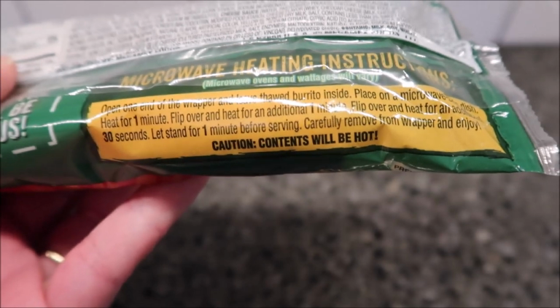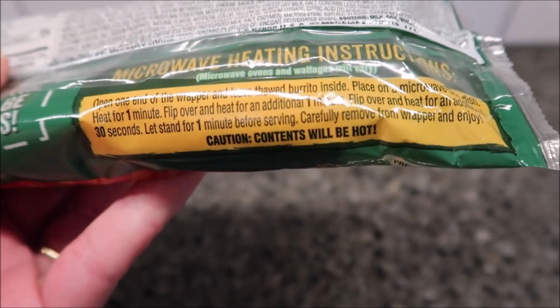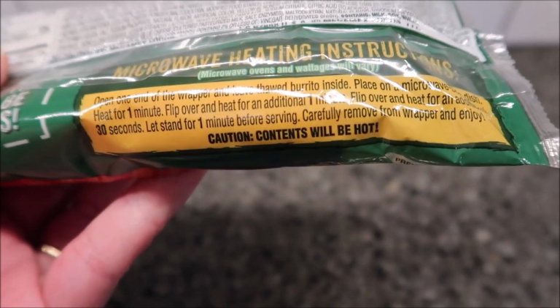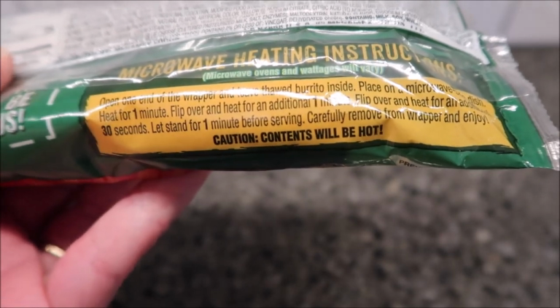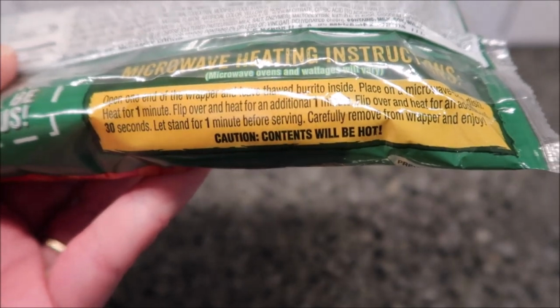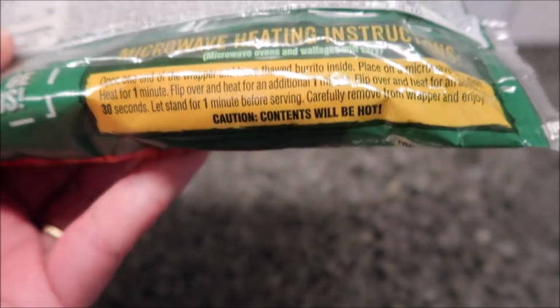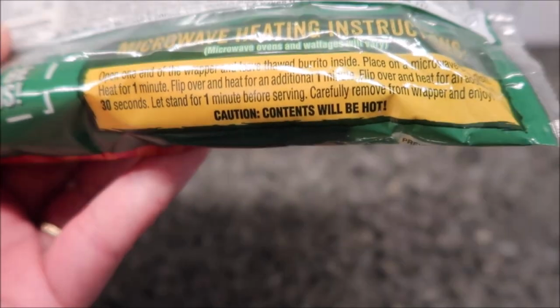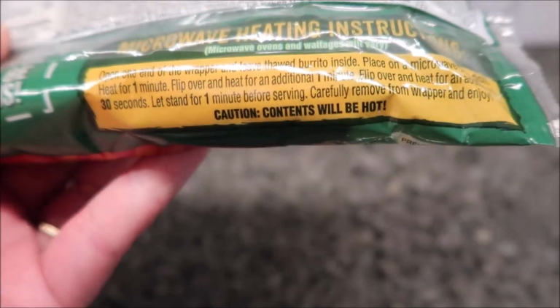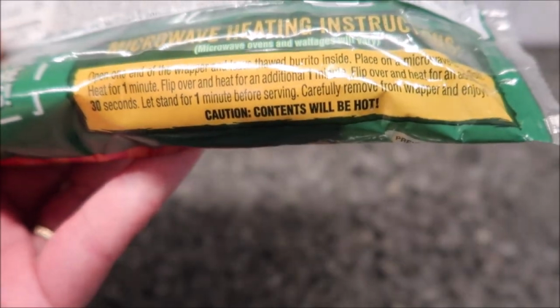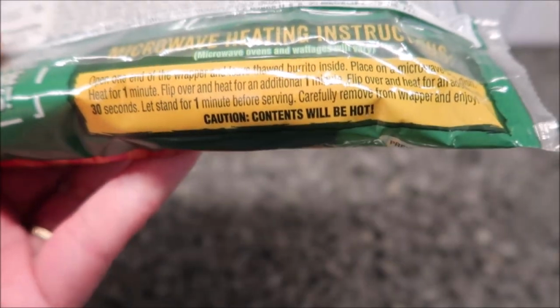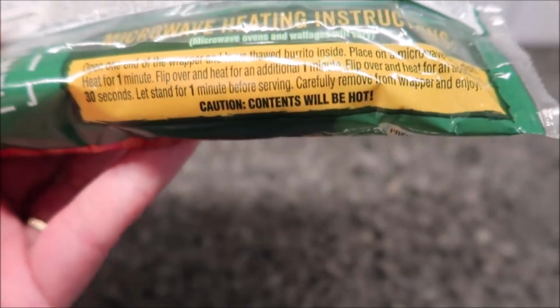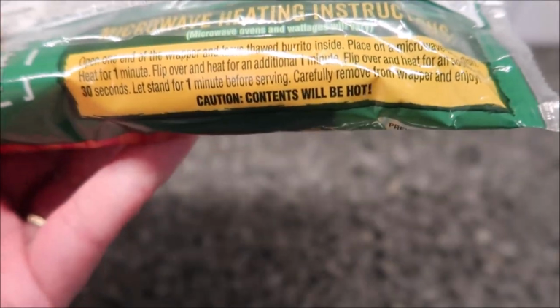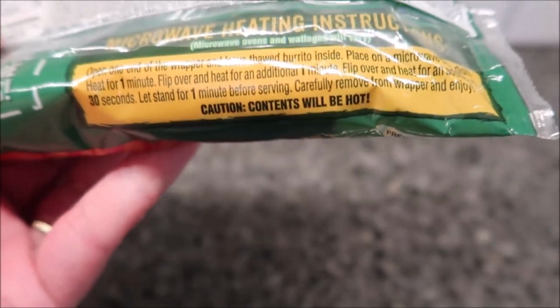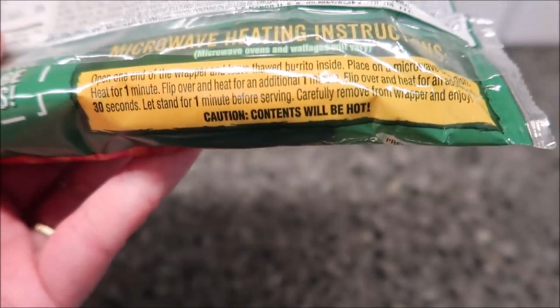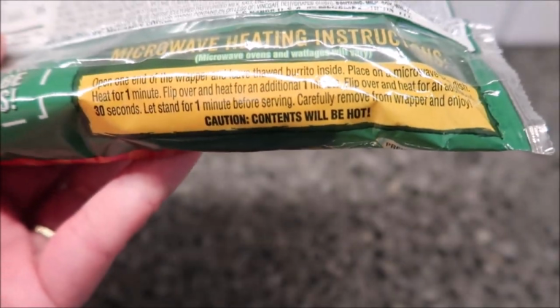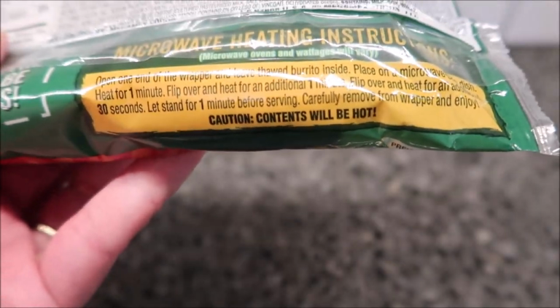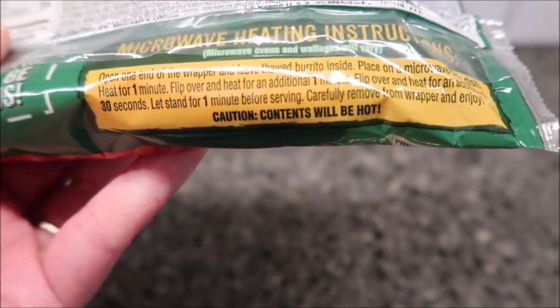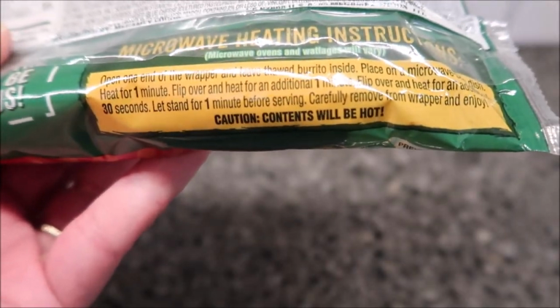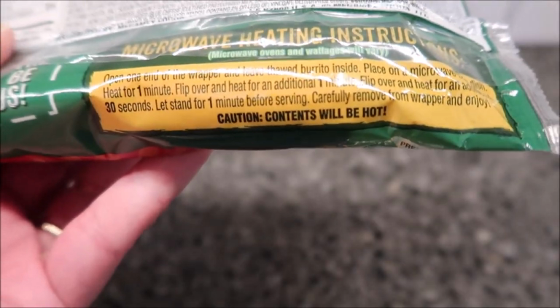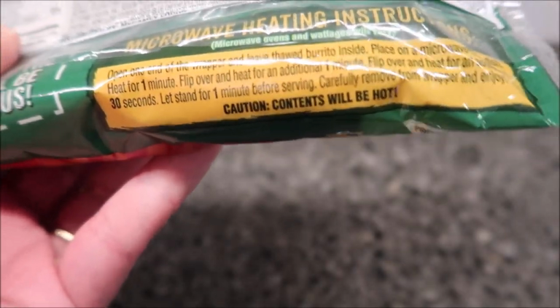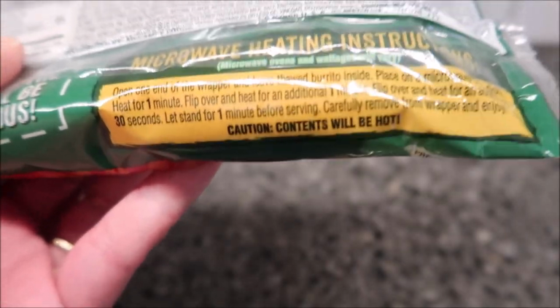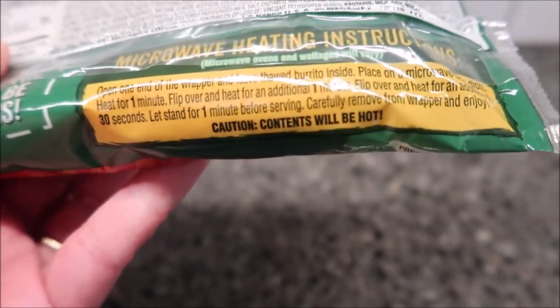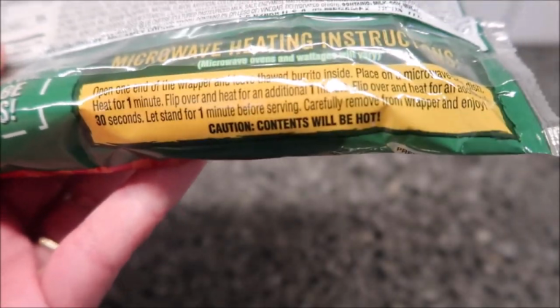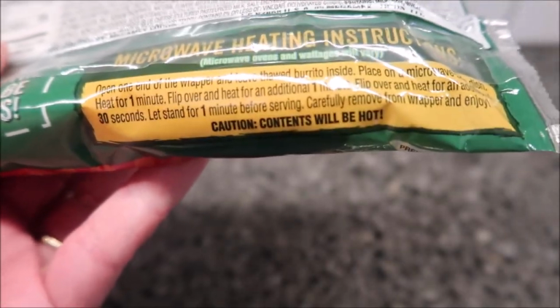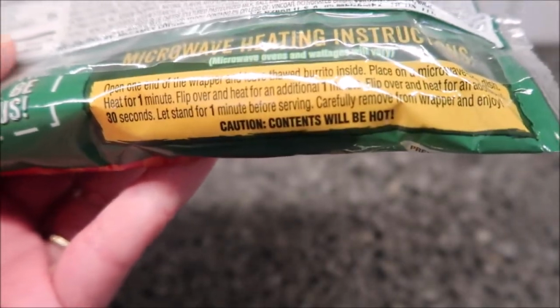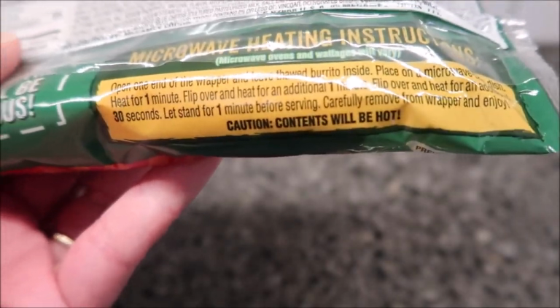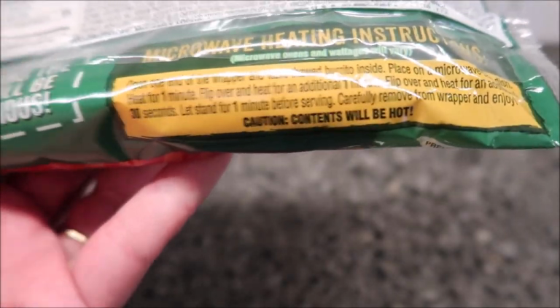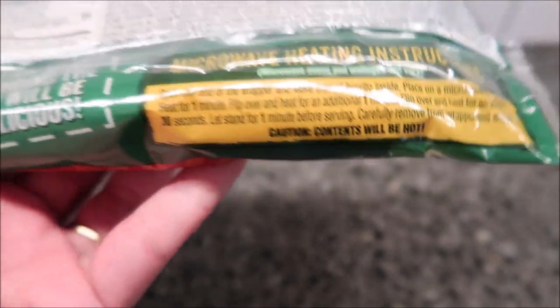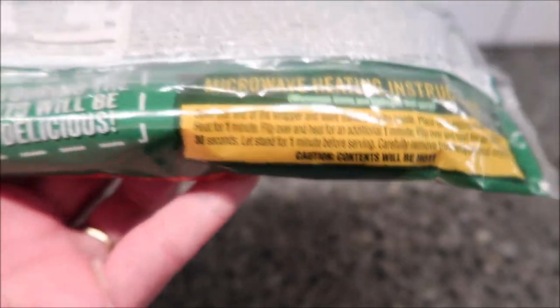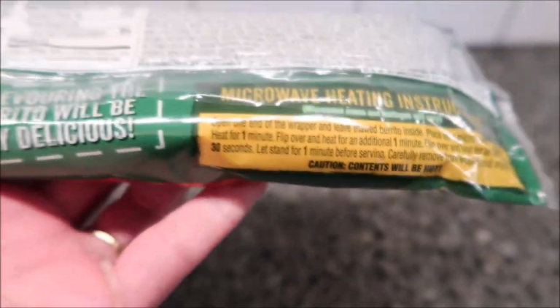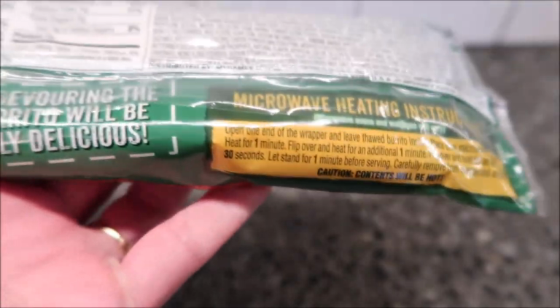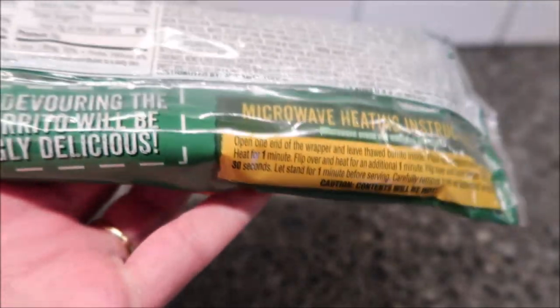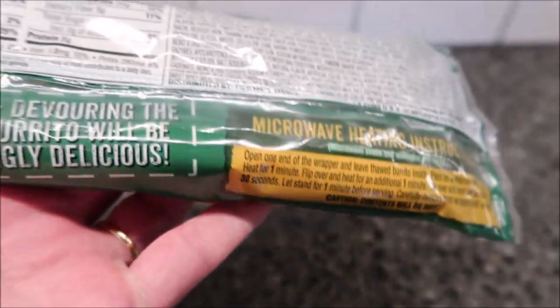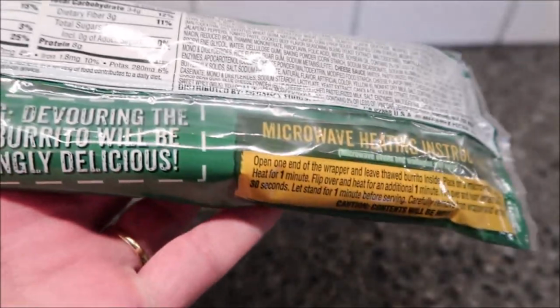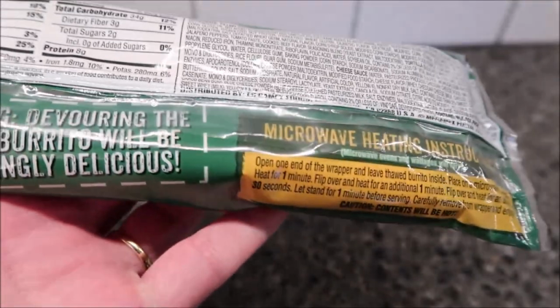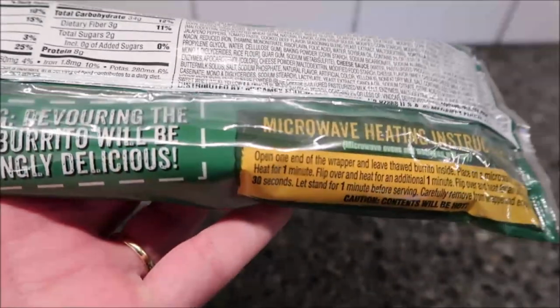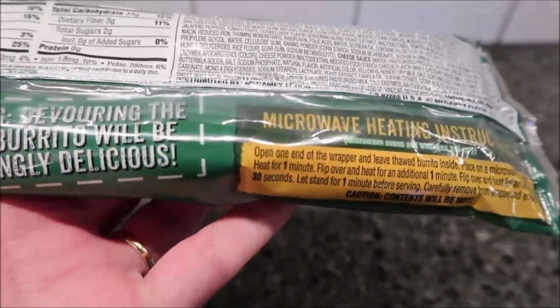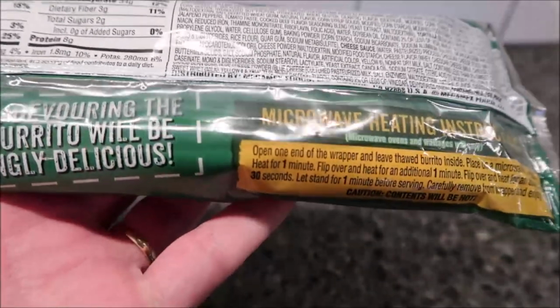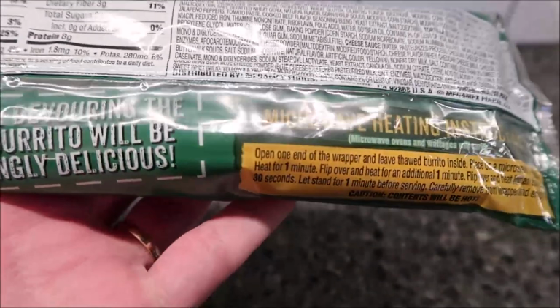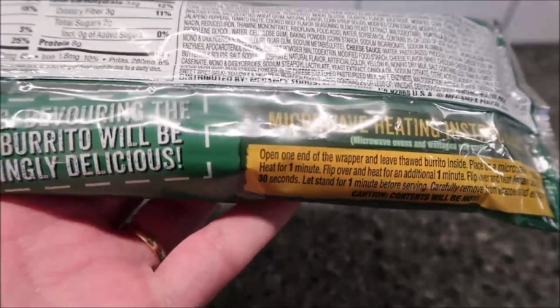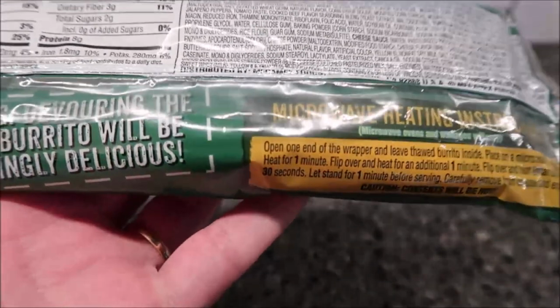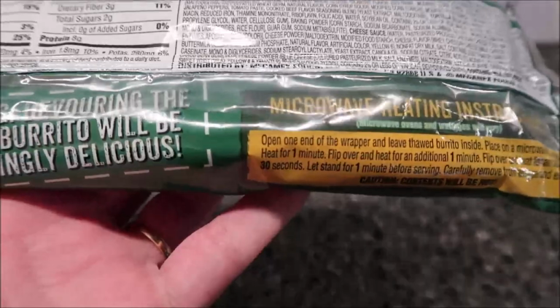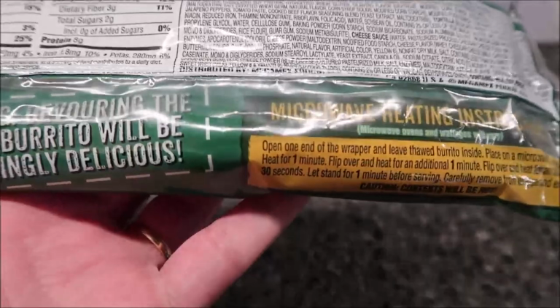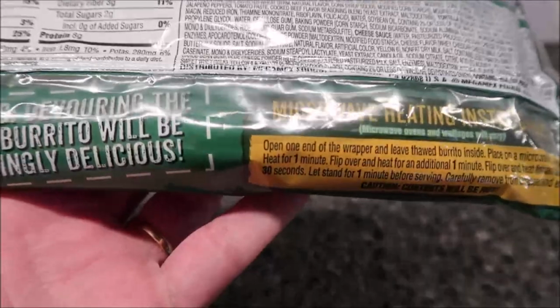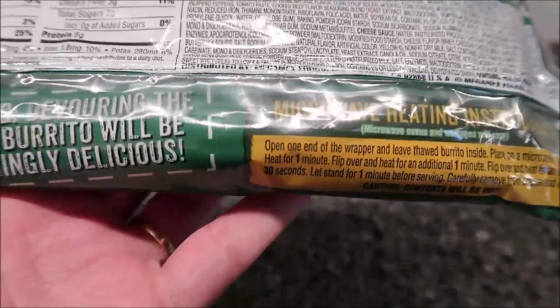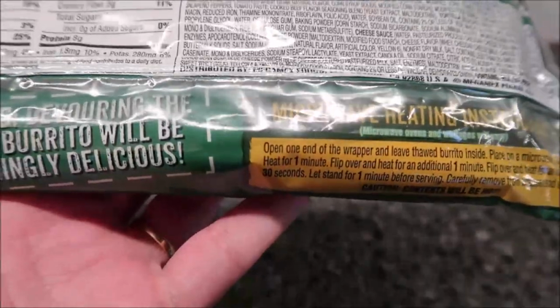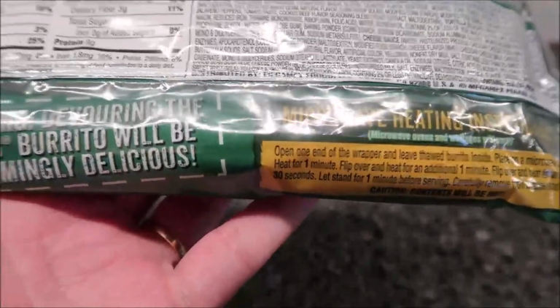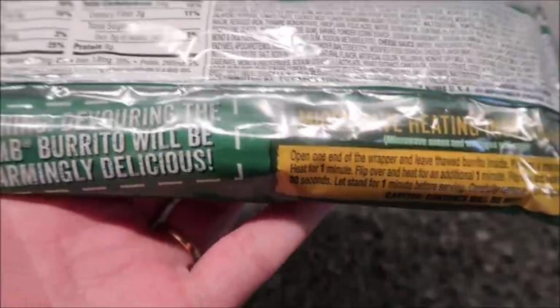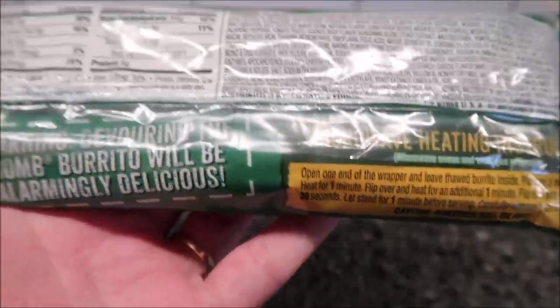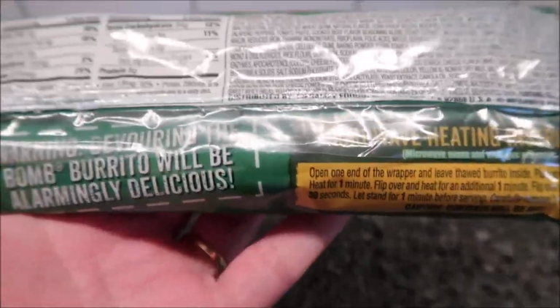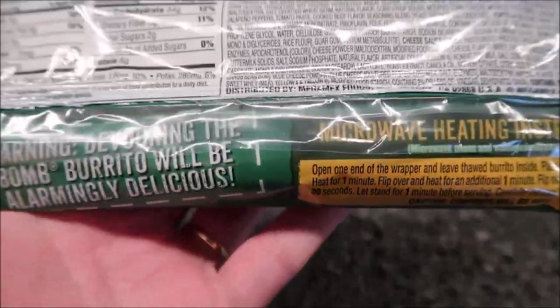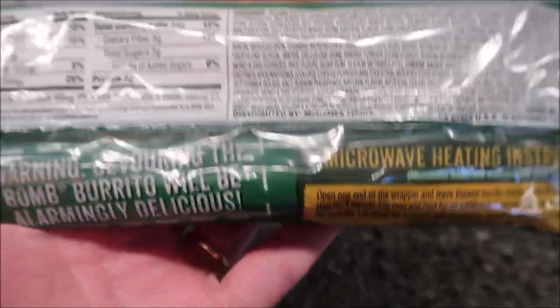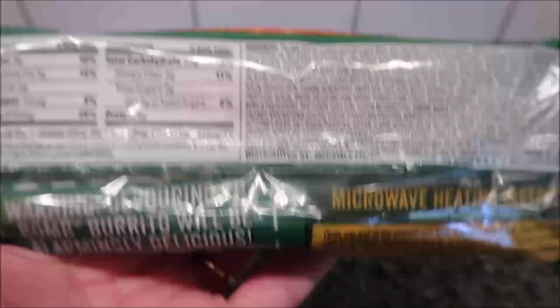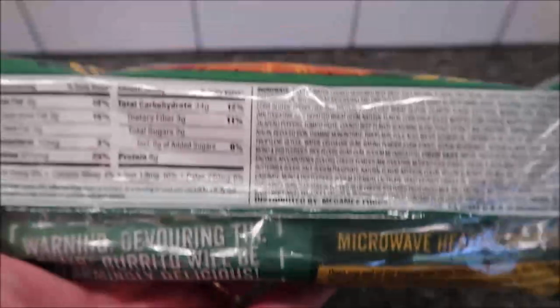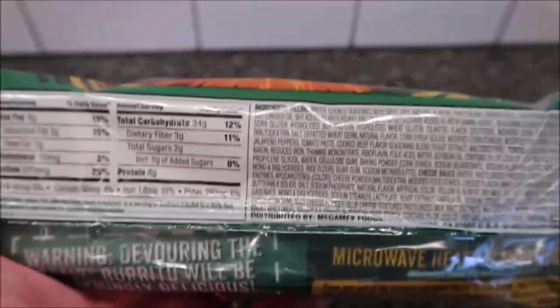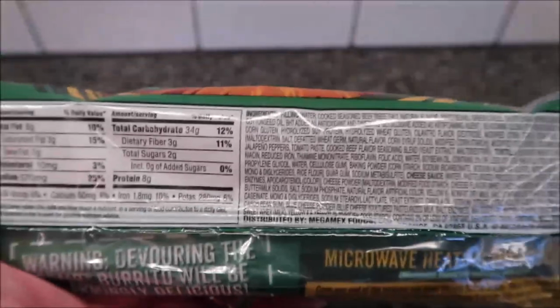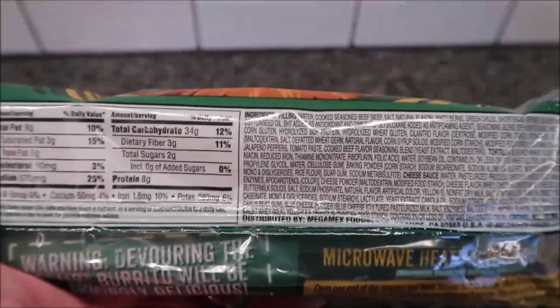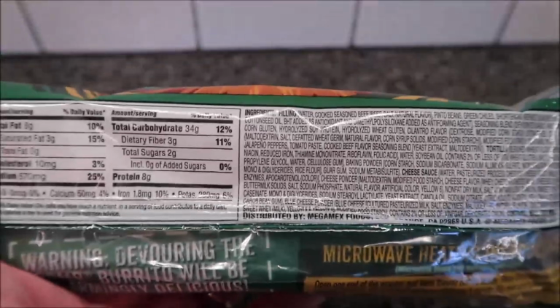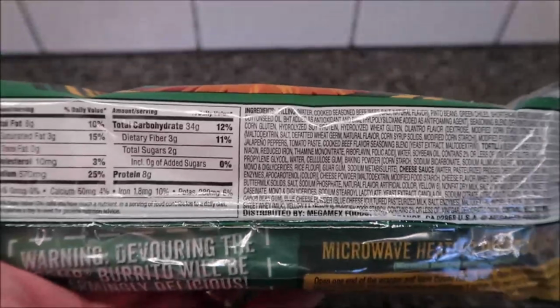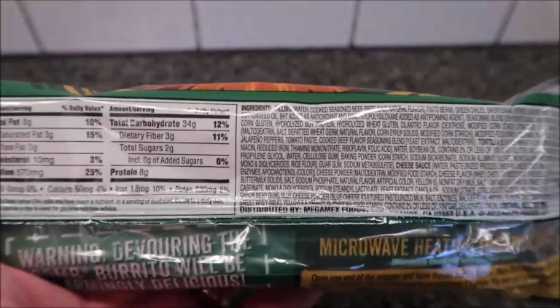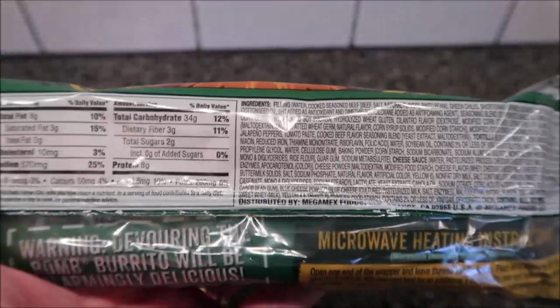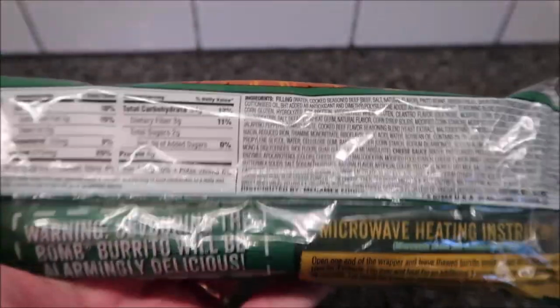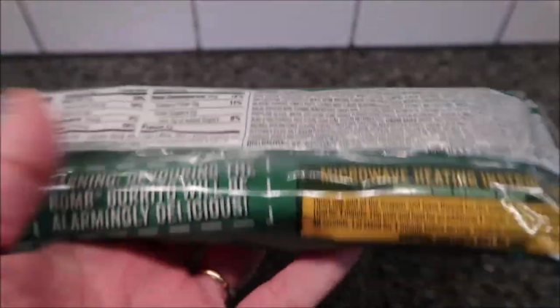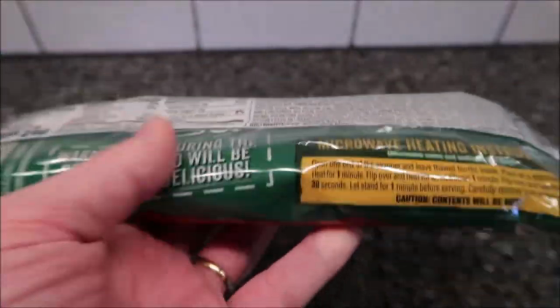So one minute, flip it over one minute, flip it over again 30 seconds and it's ready to go. I'm going to get this in the microwave and I'll be right back.